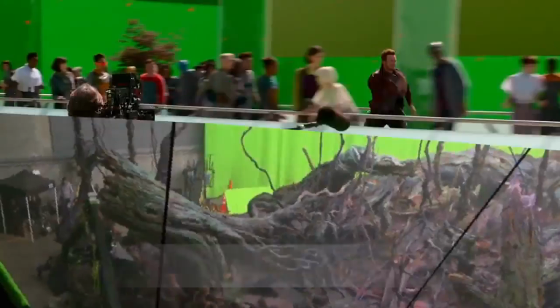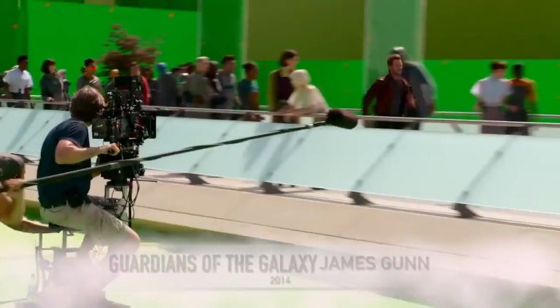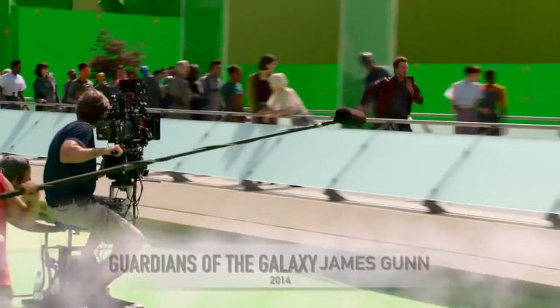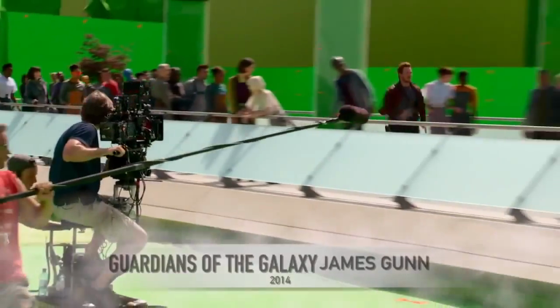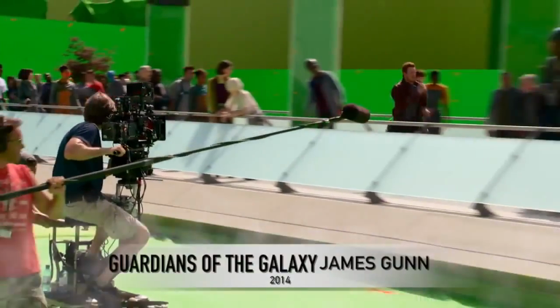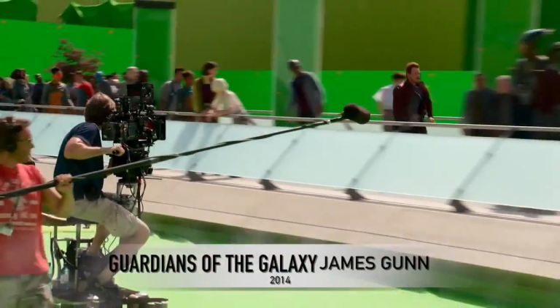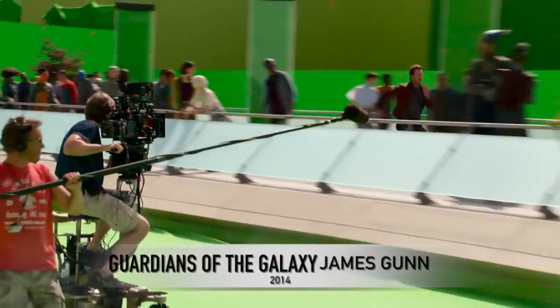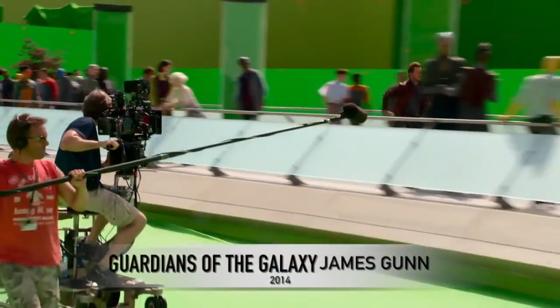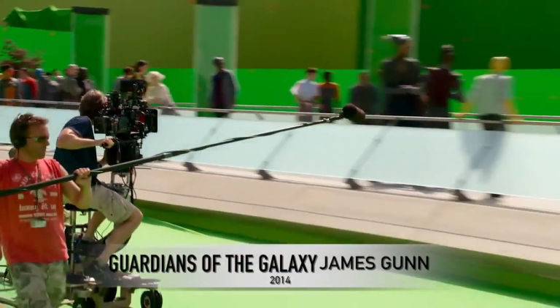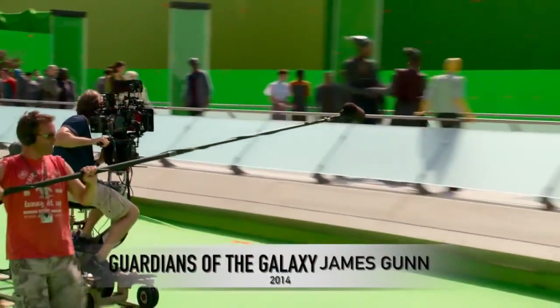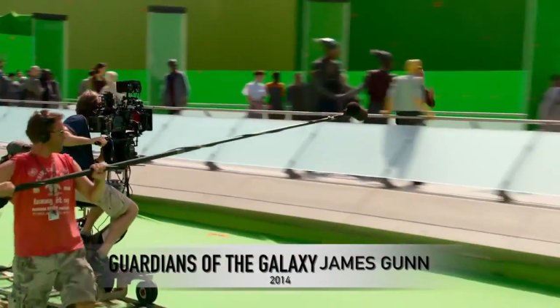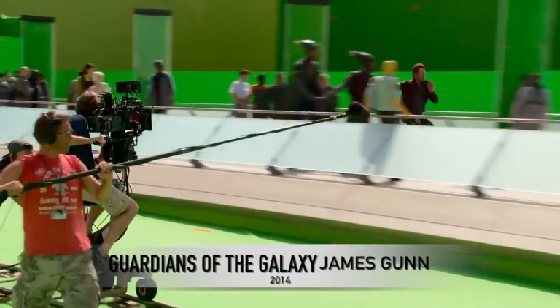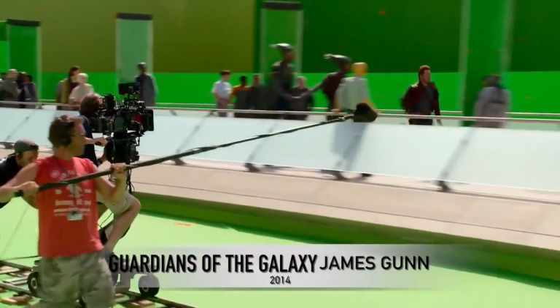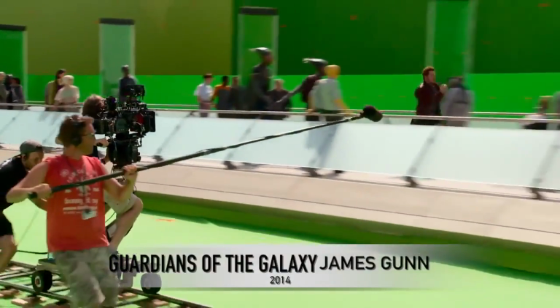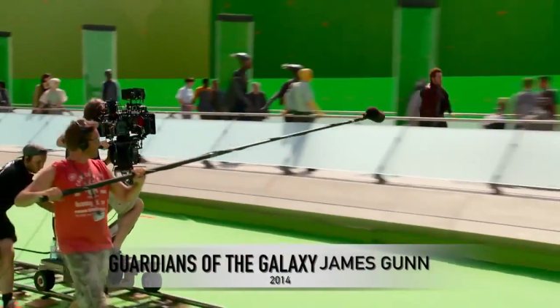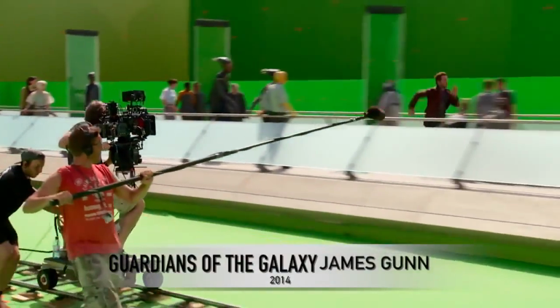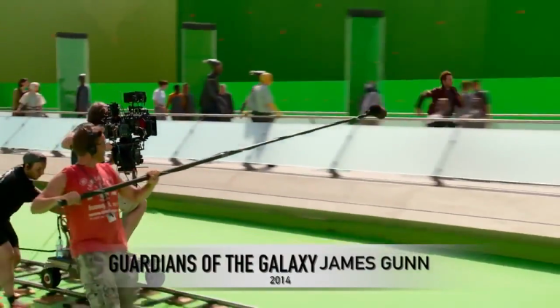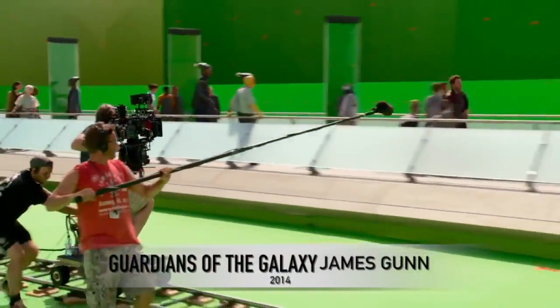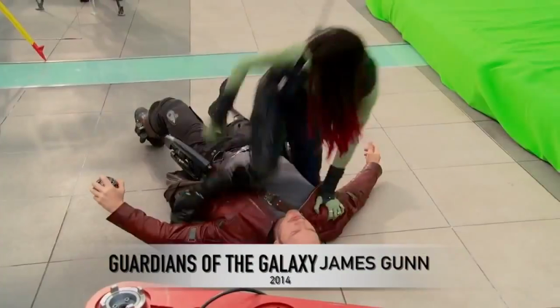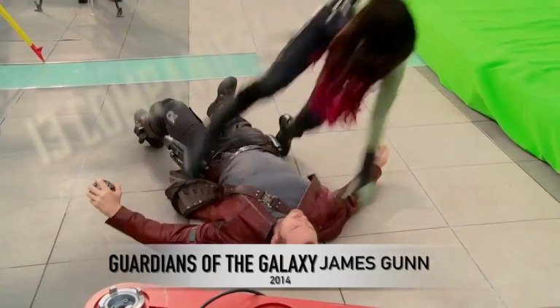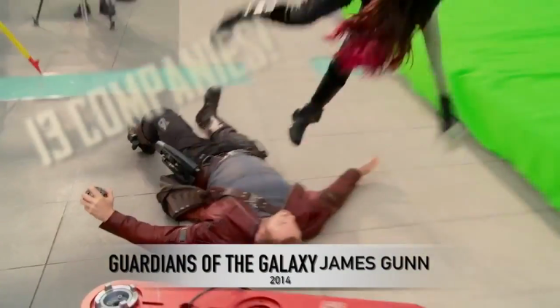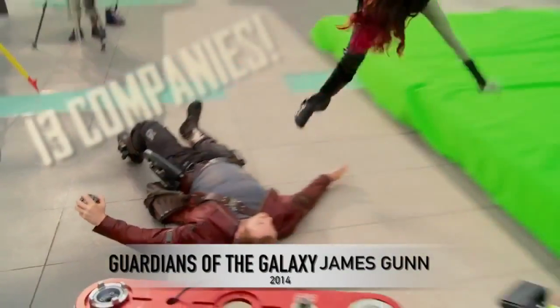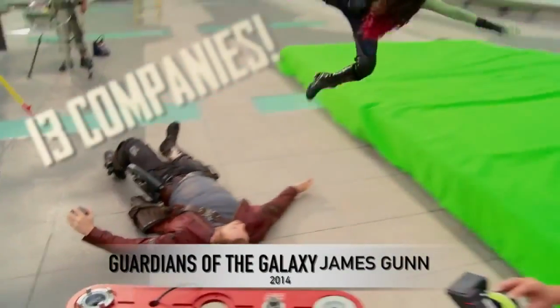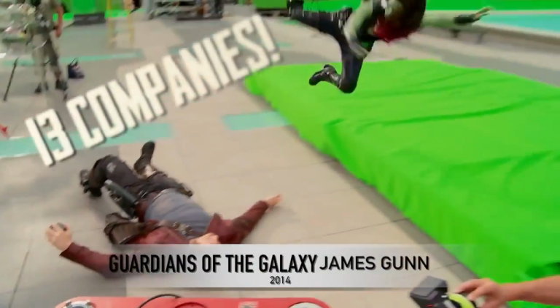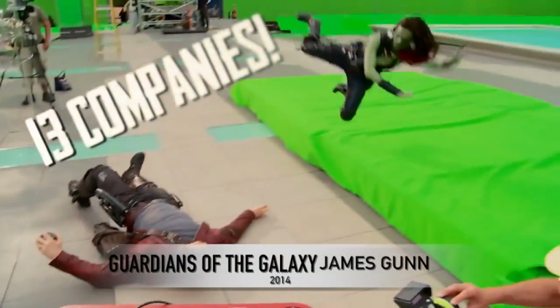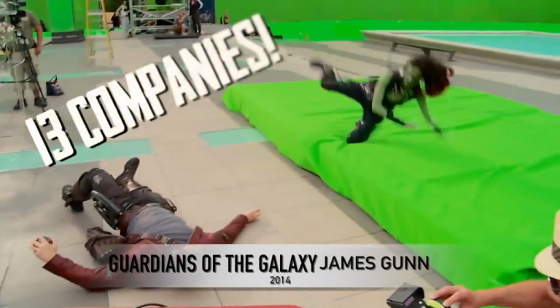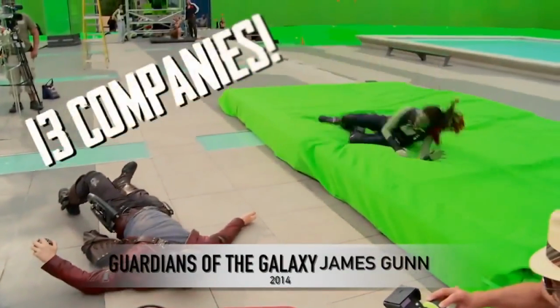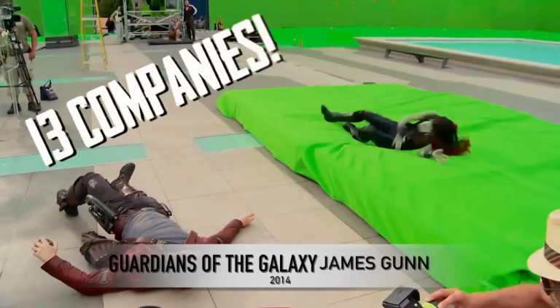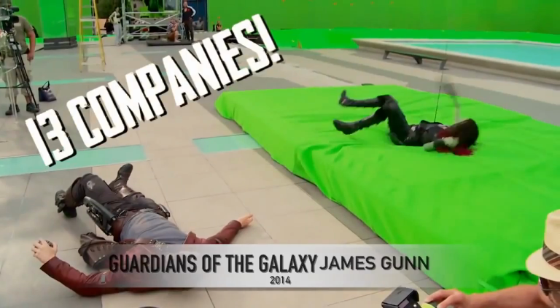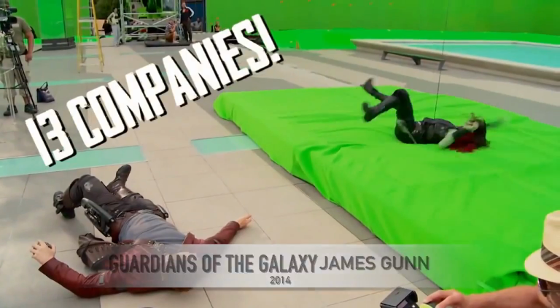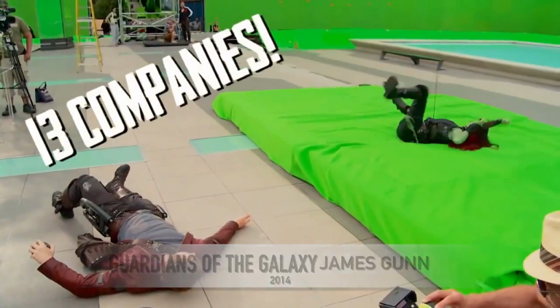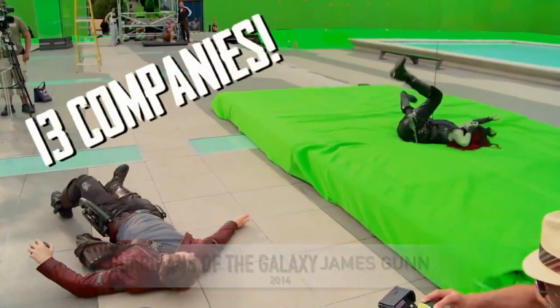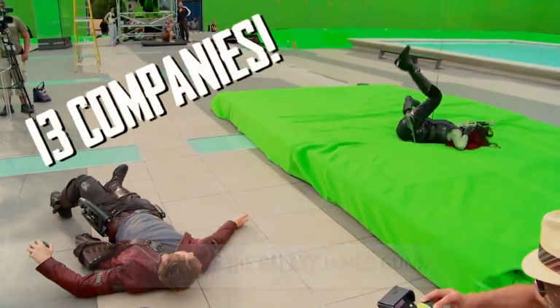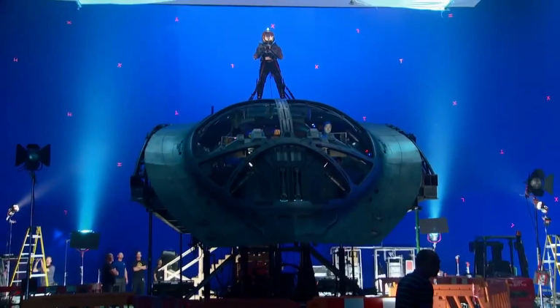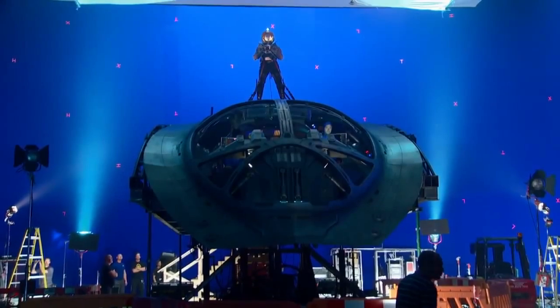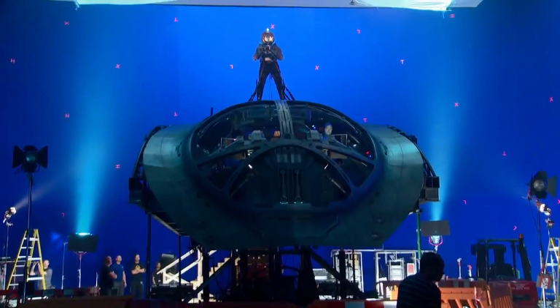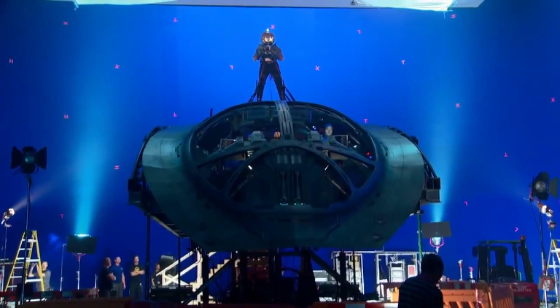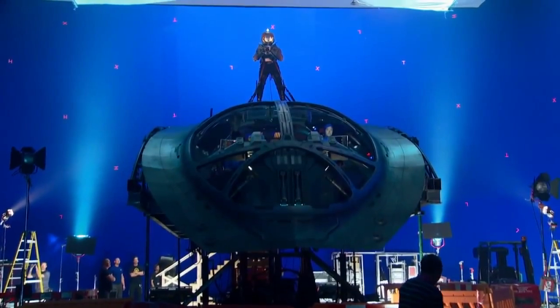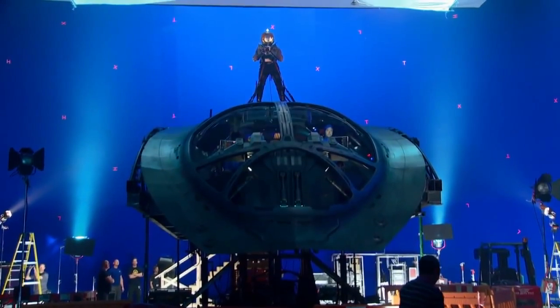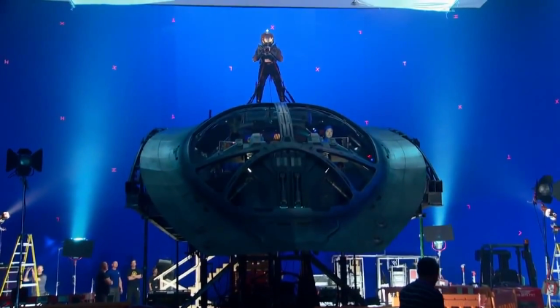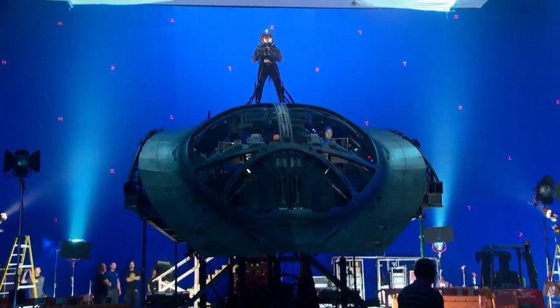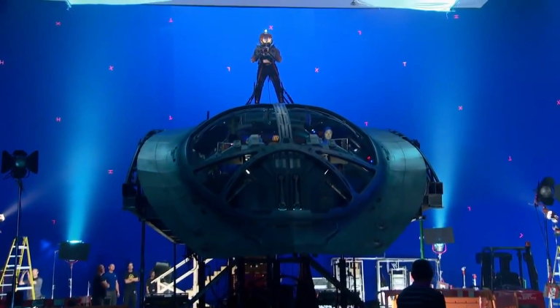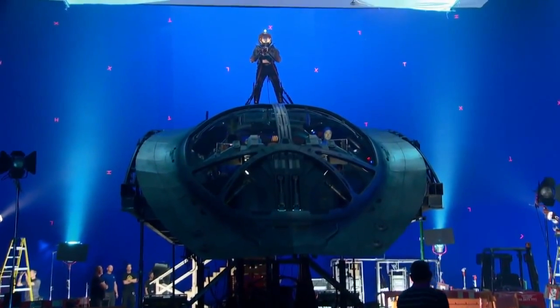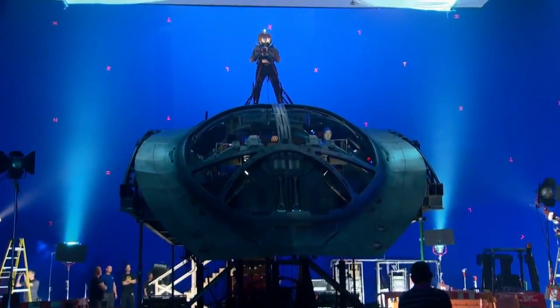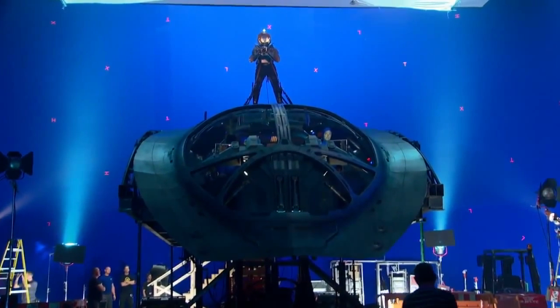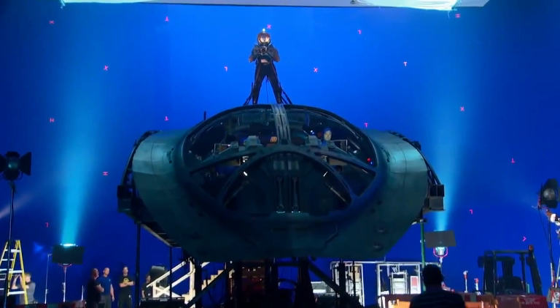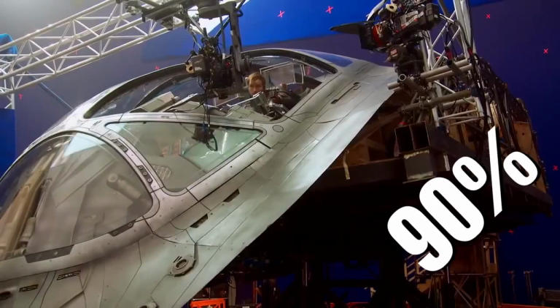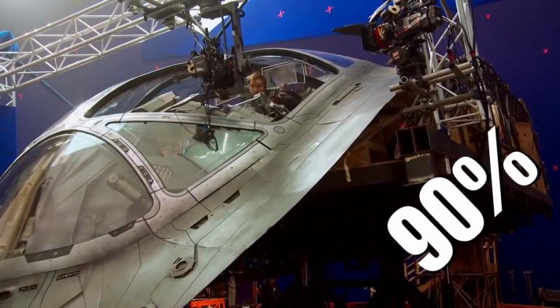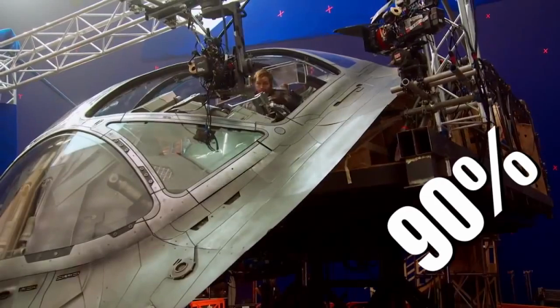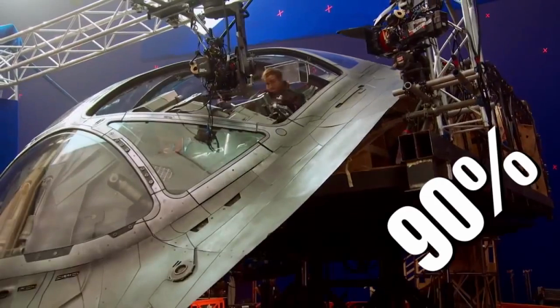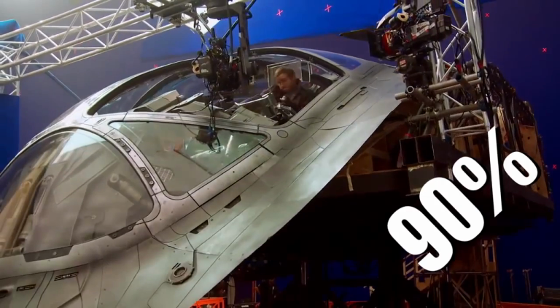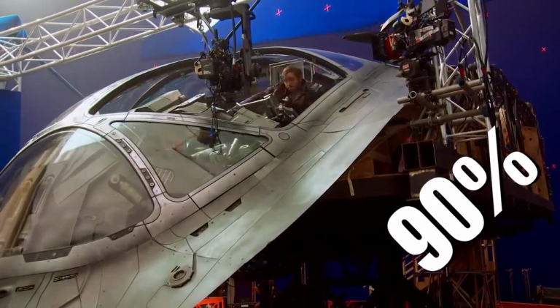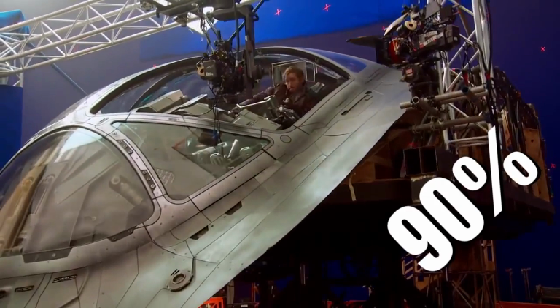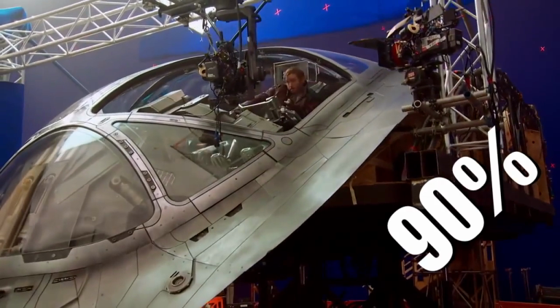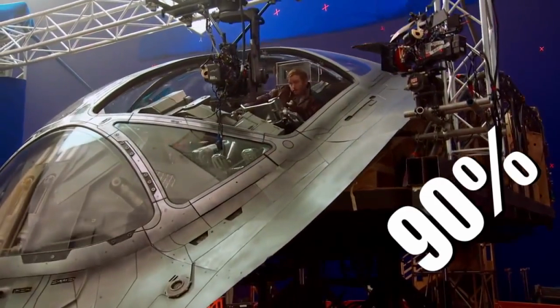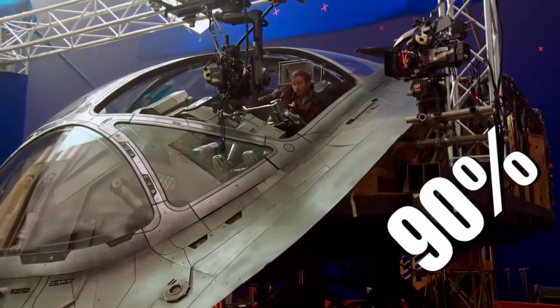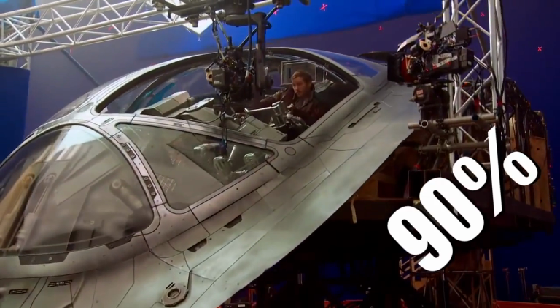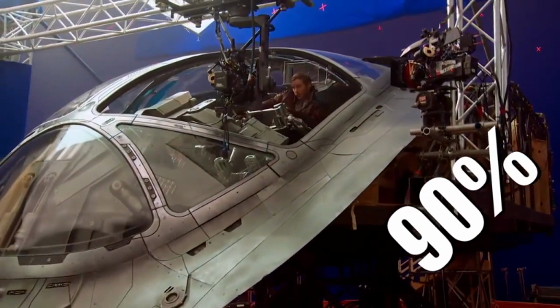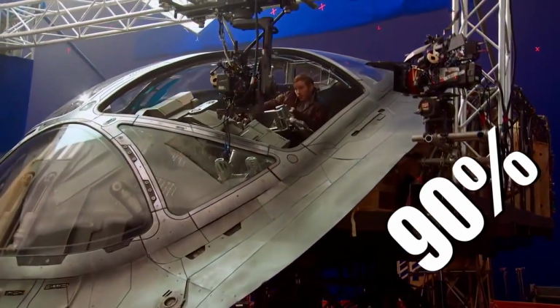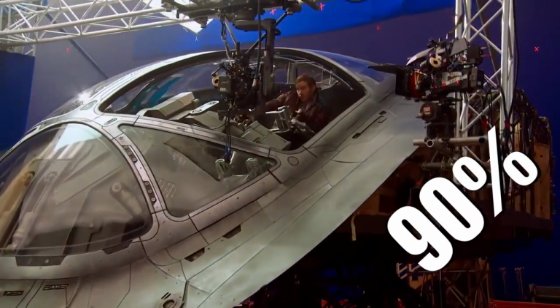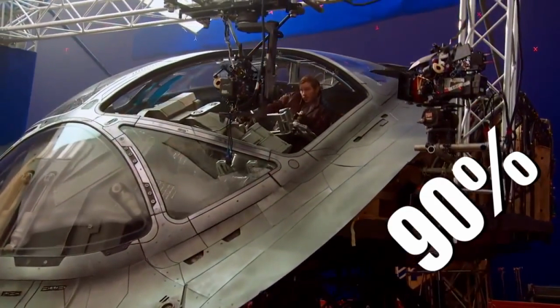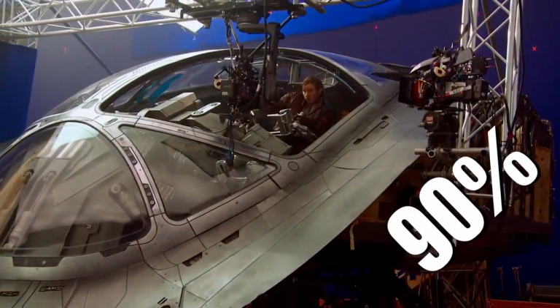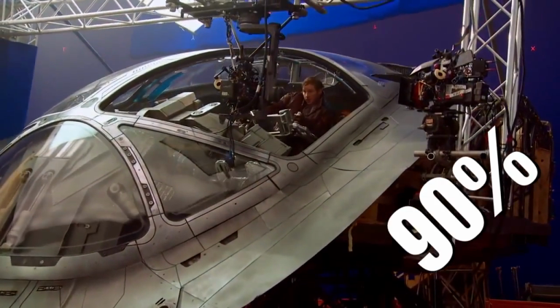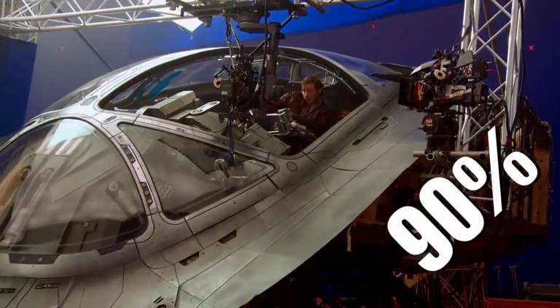And finally, for Guardians of the Galaxy, artists from 13 companies created visual effects that ended up covering 90% of the film.